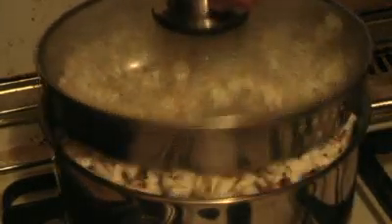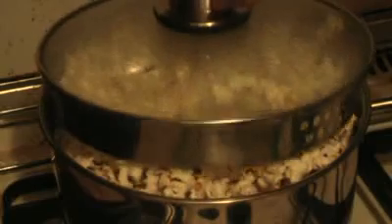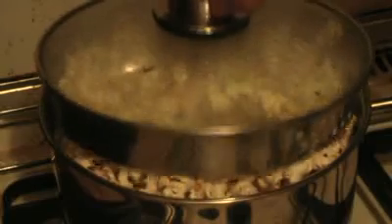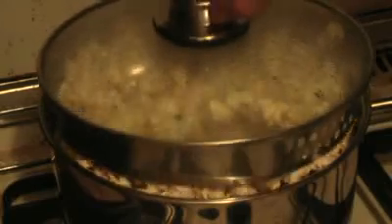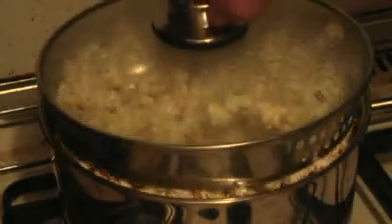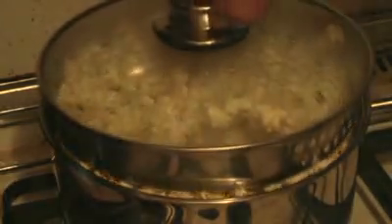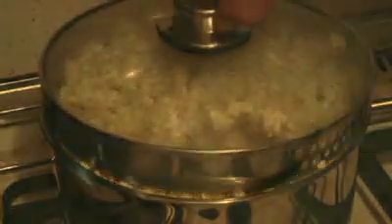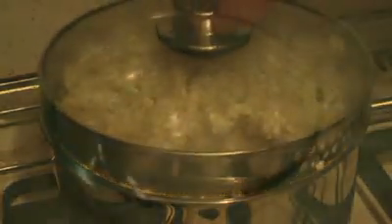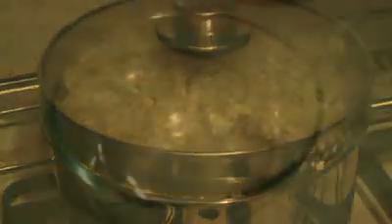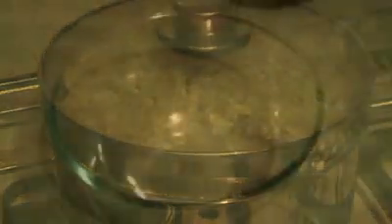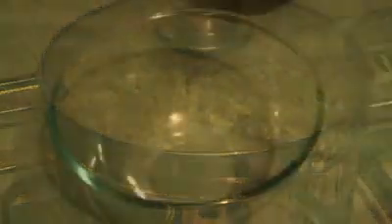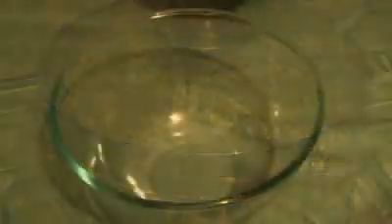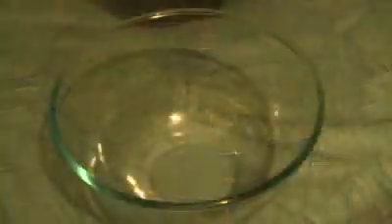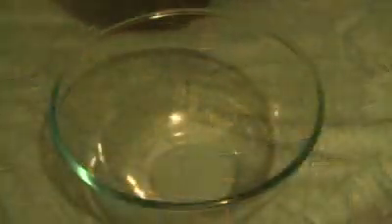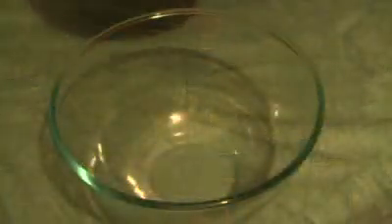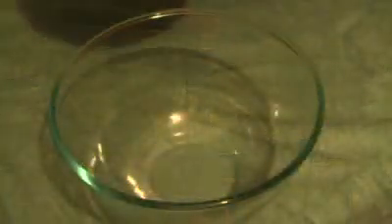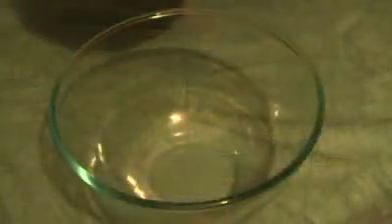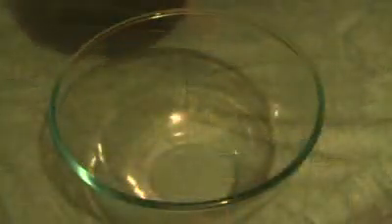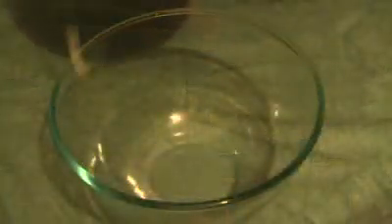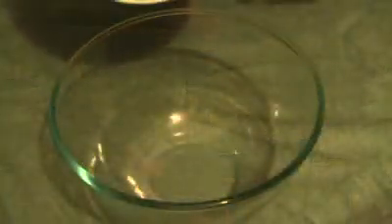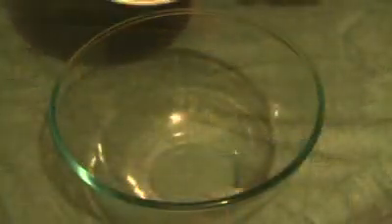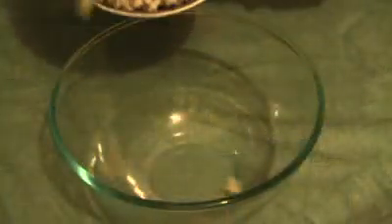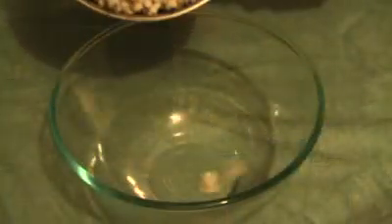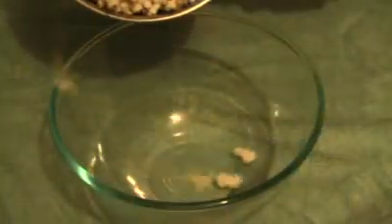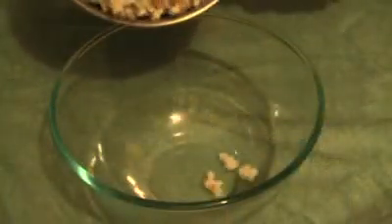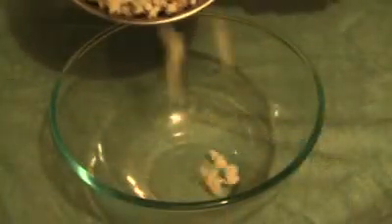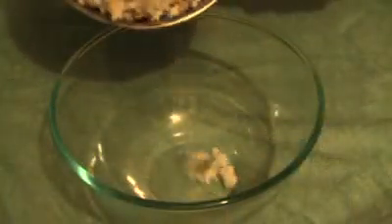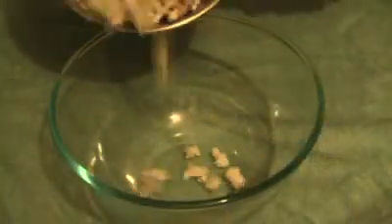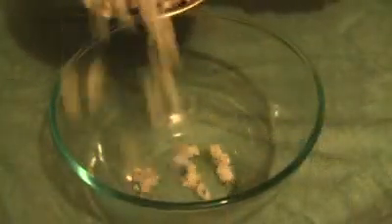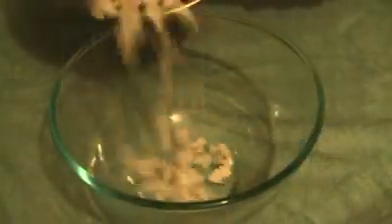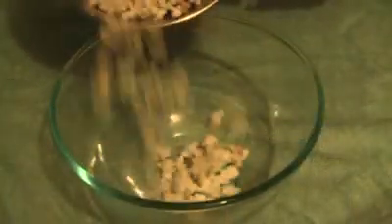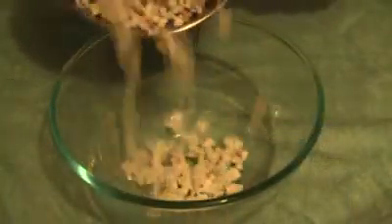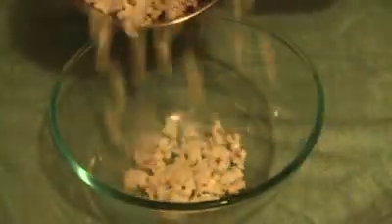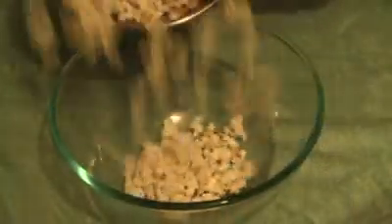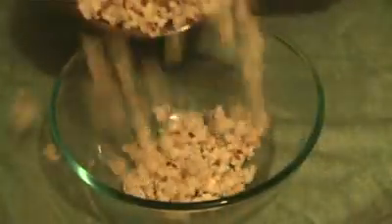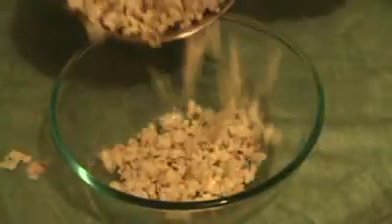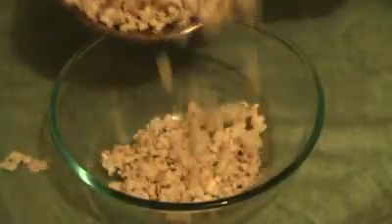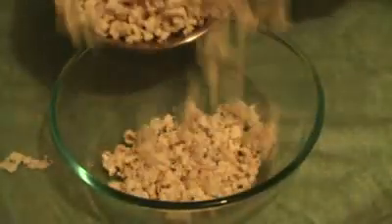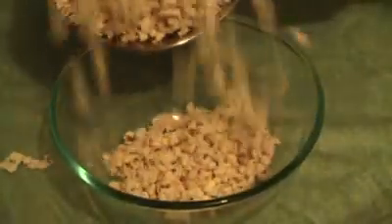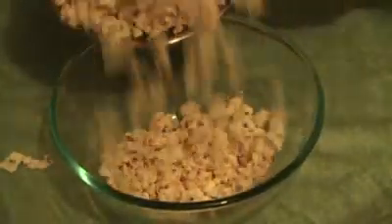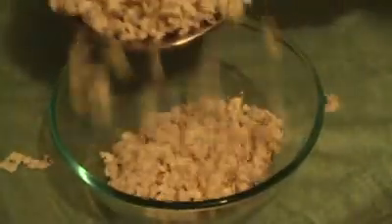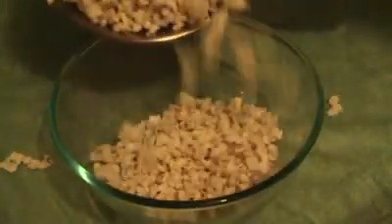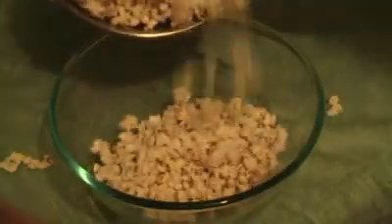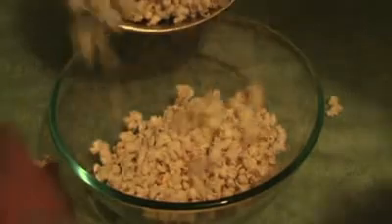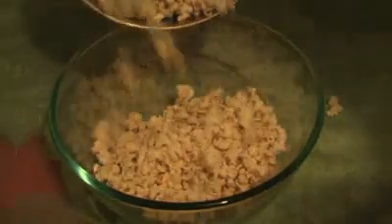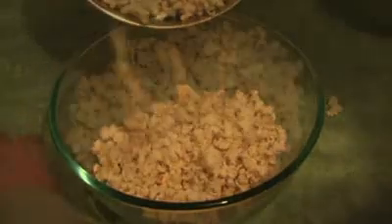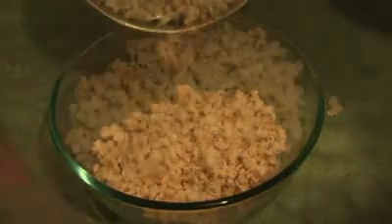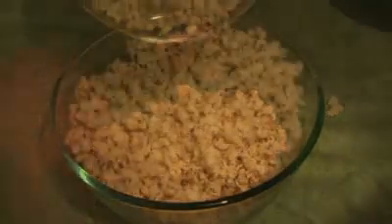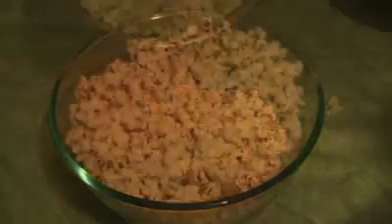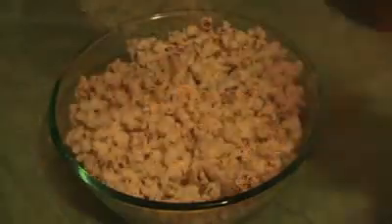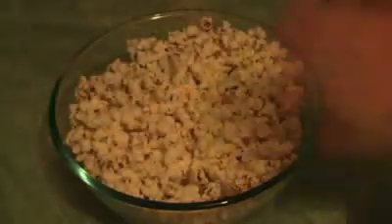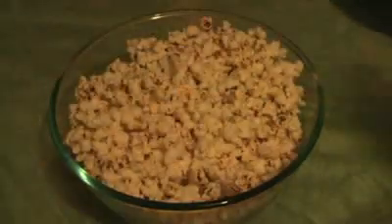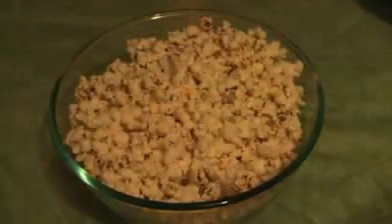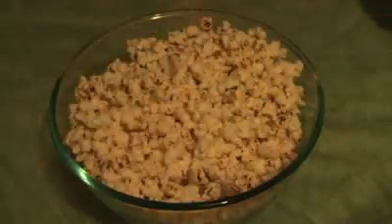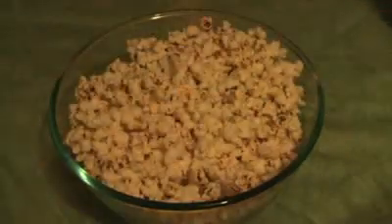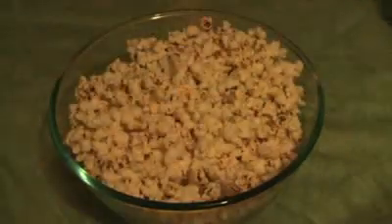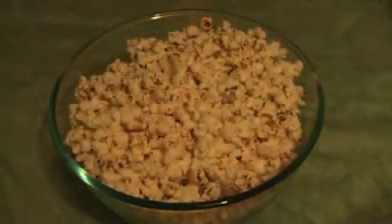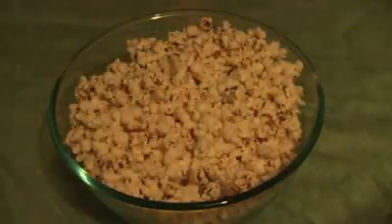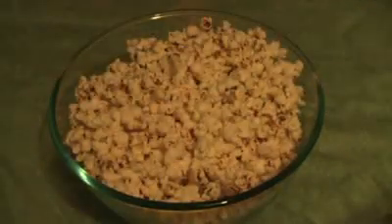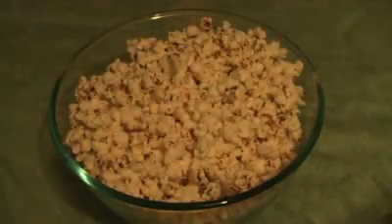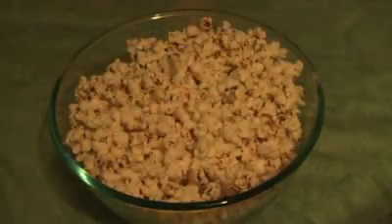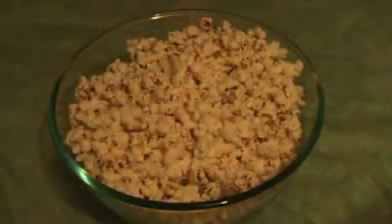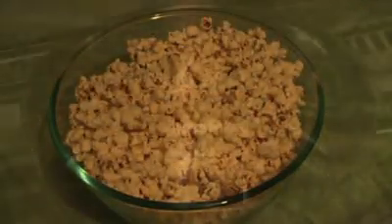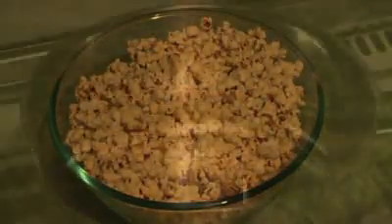They're done. Just transfer the popcorn into a large bowl and put that to the side now.